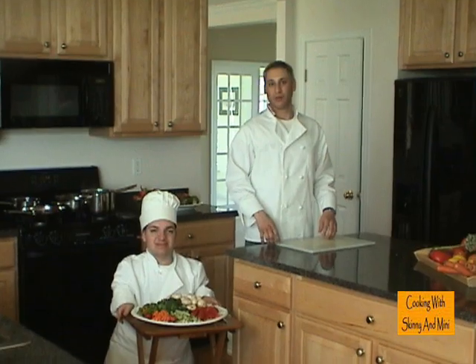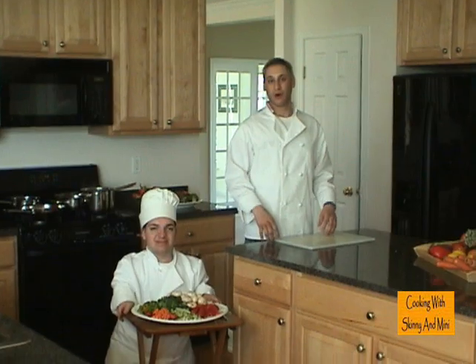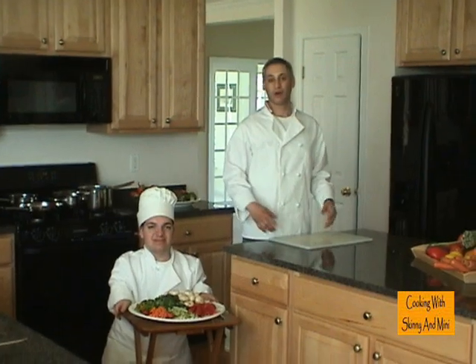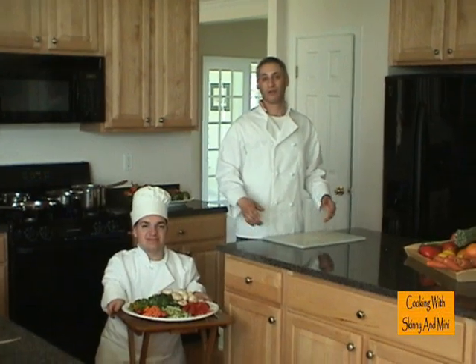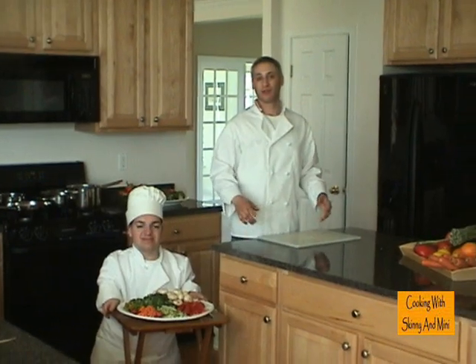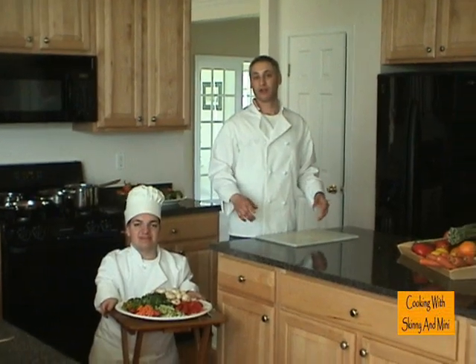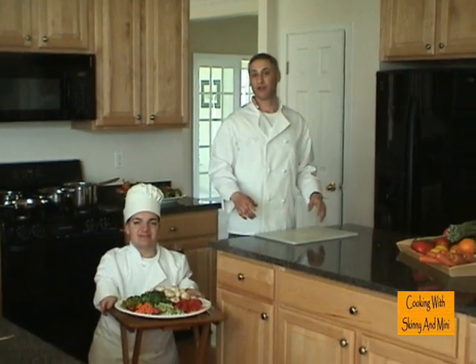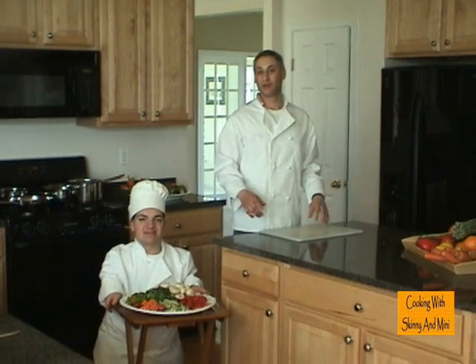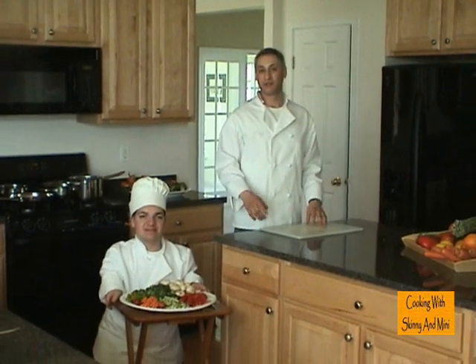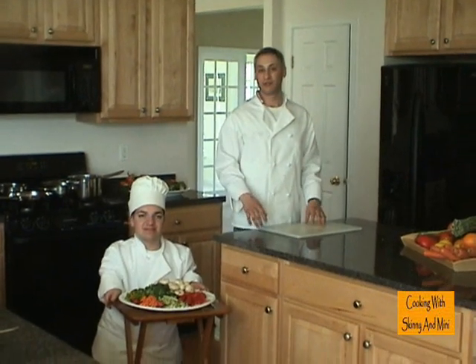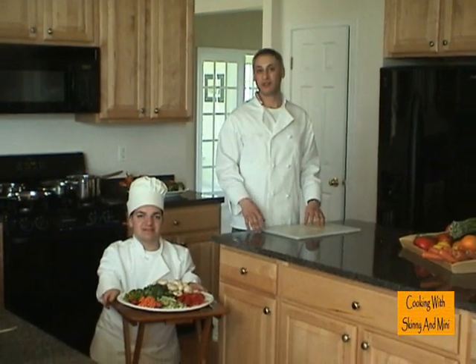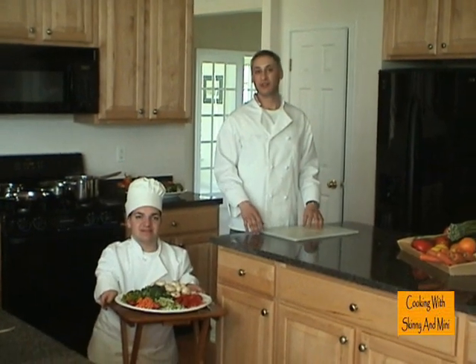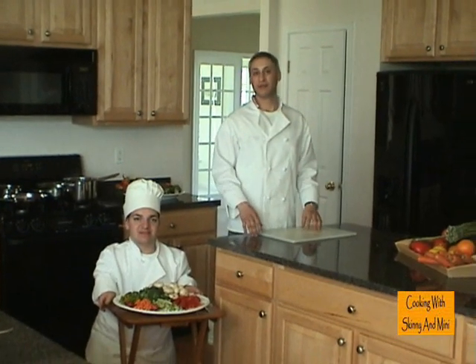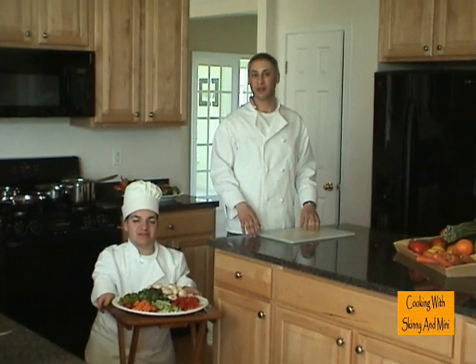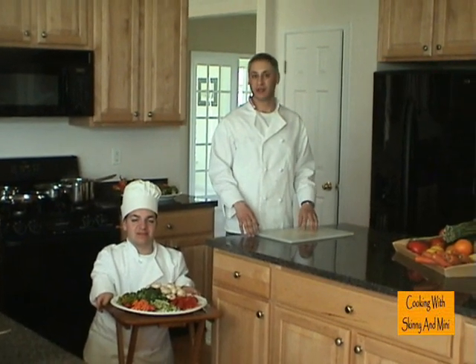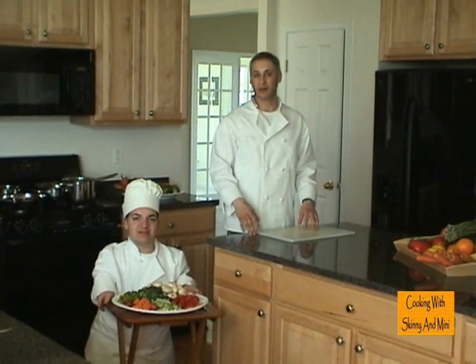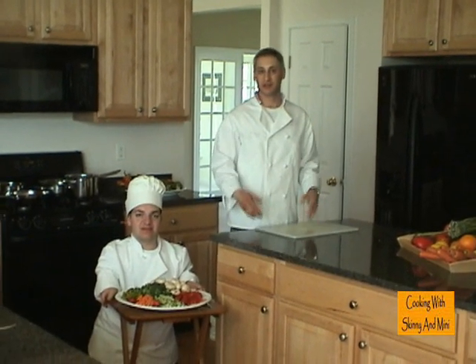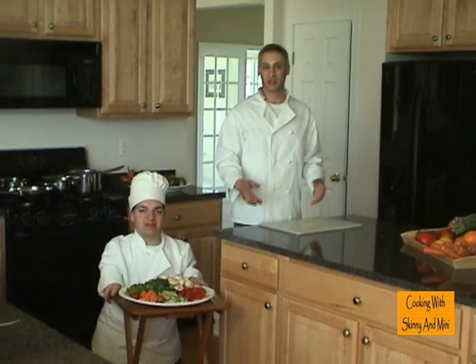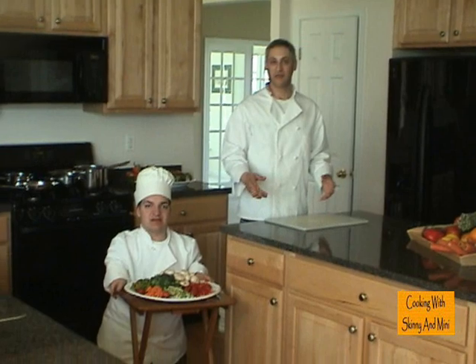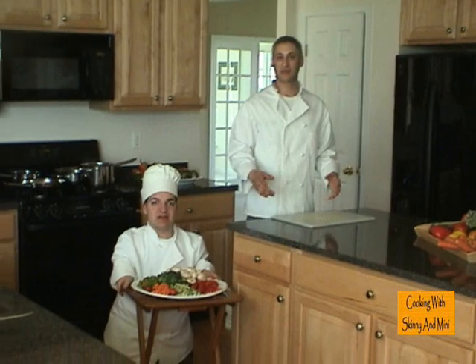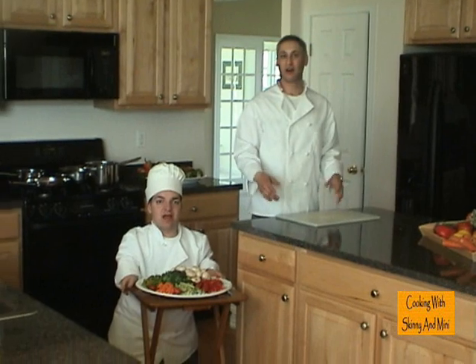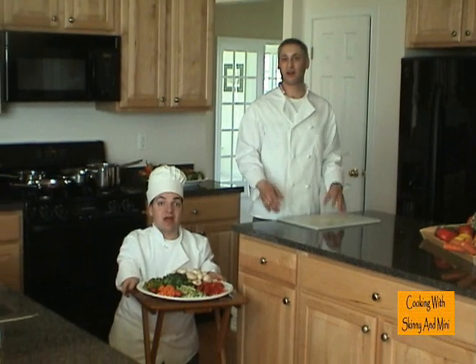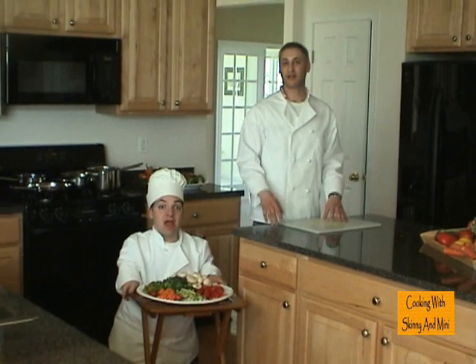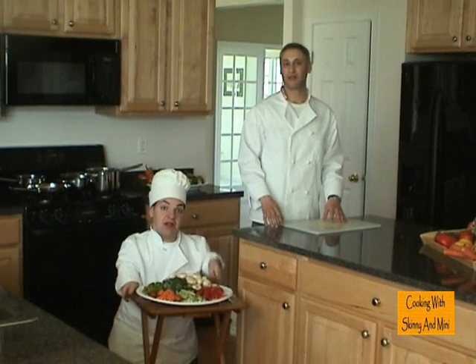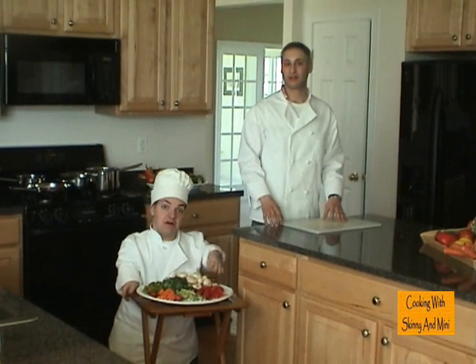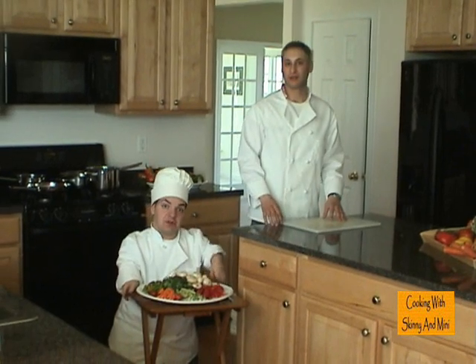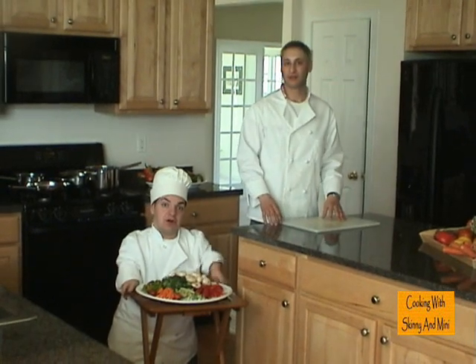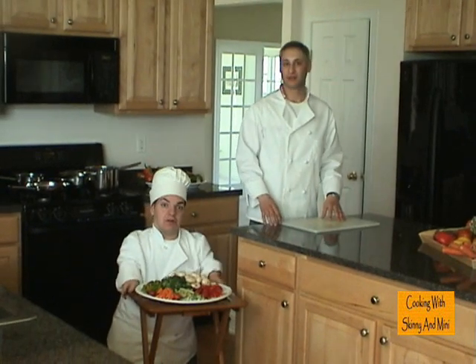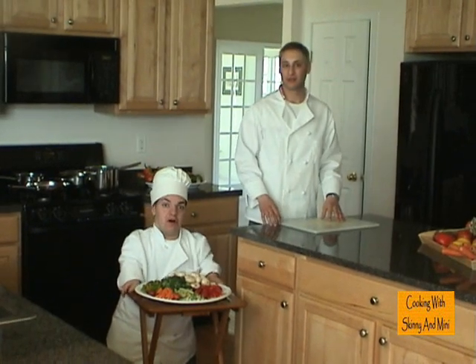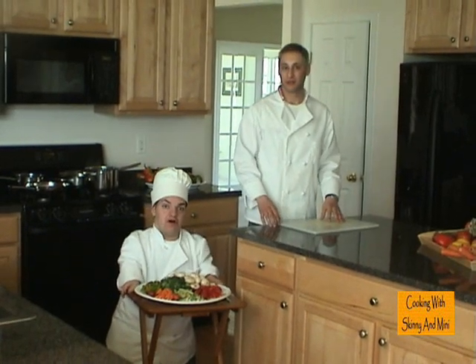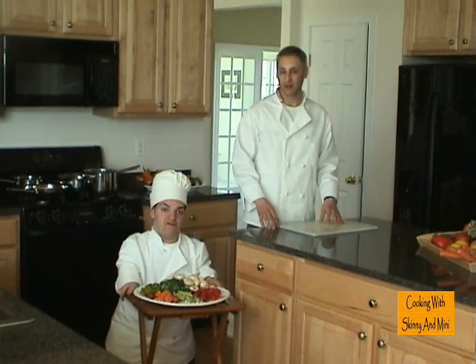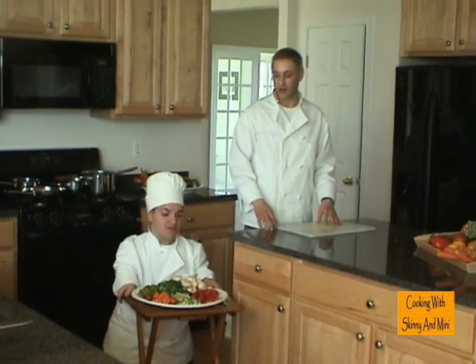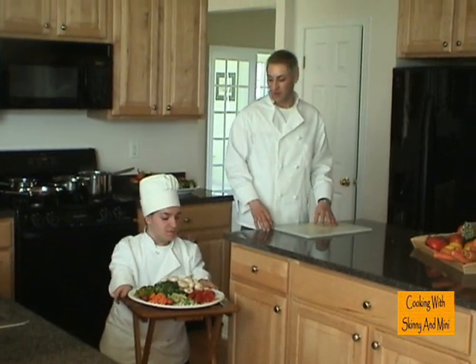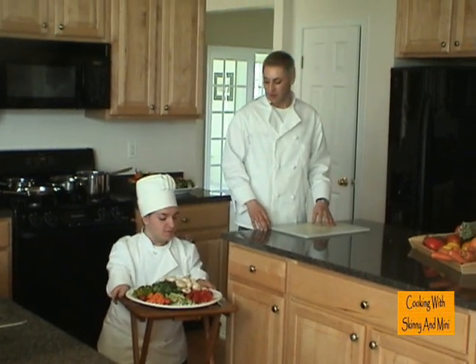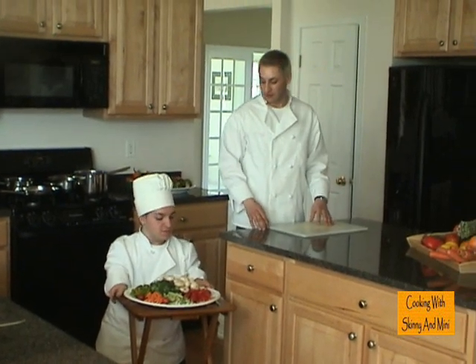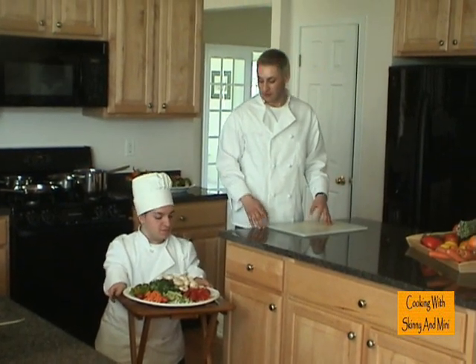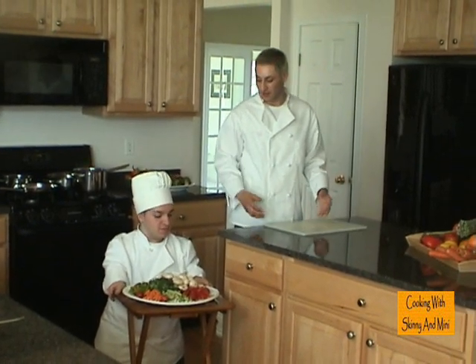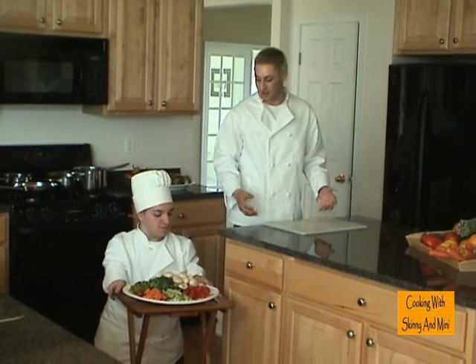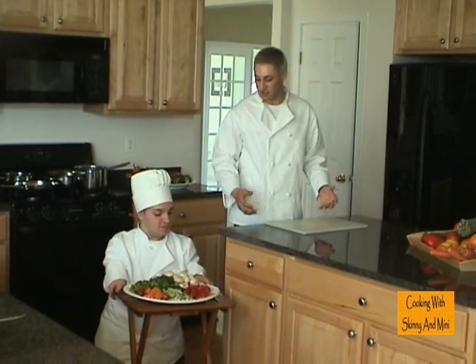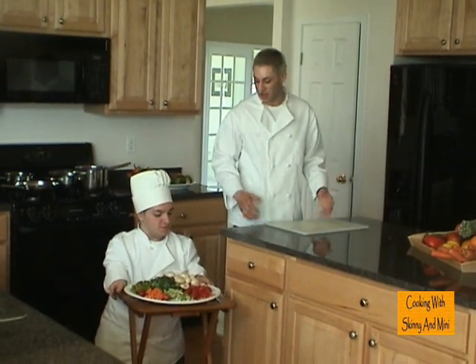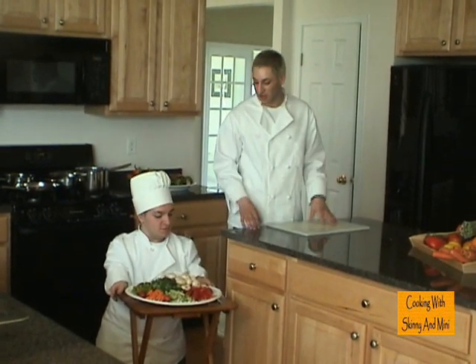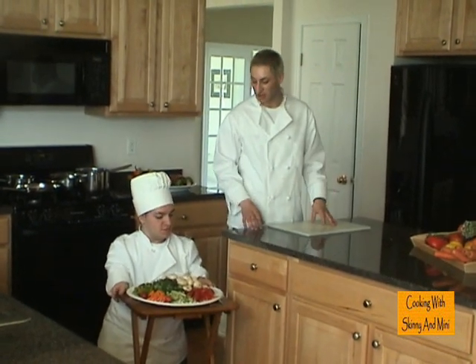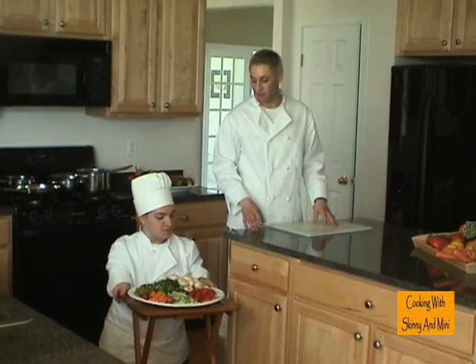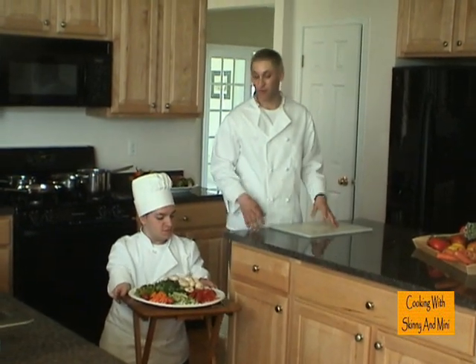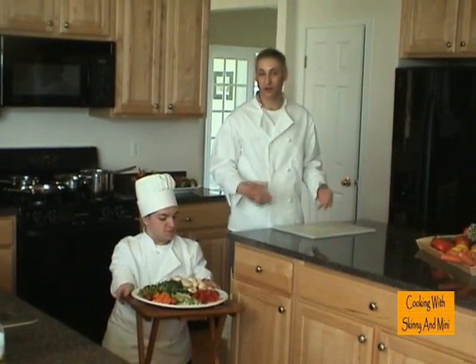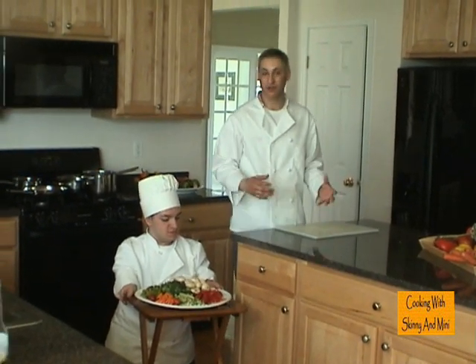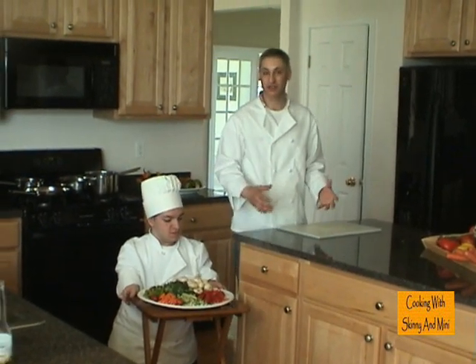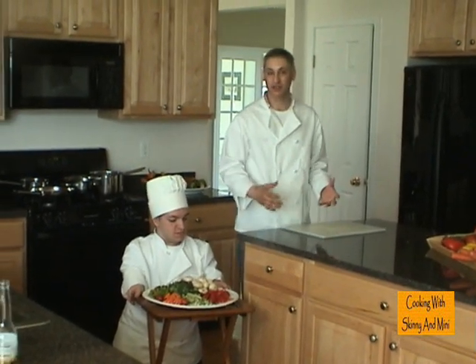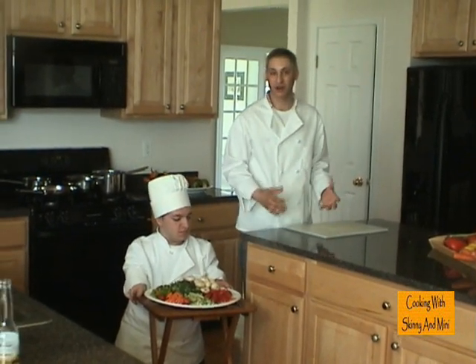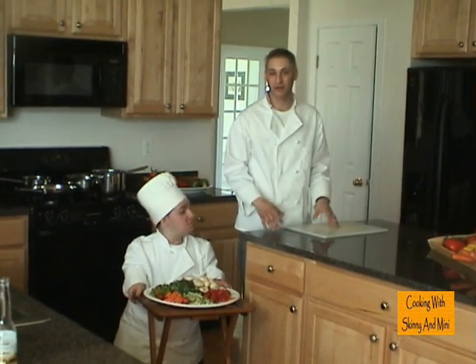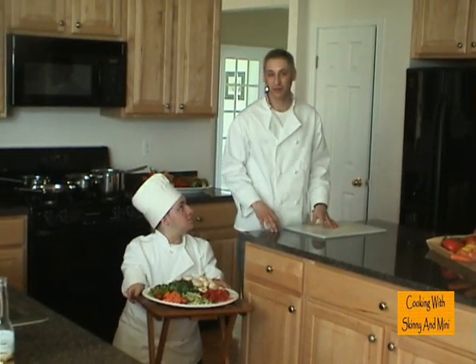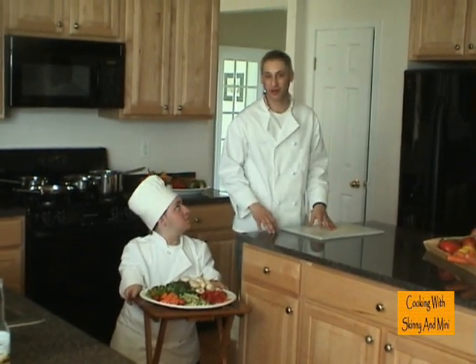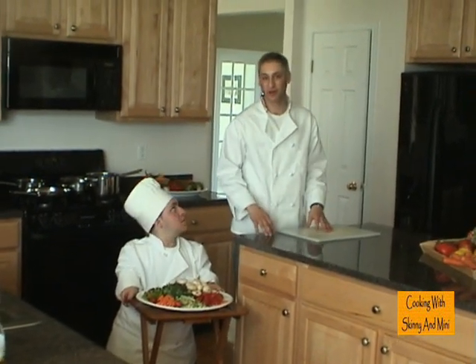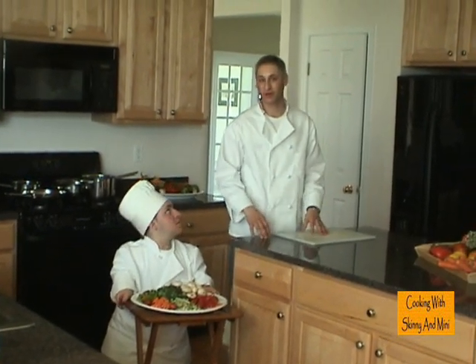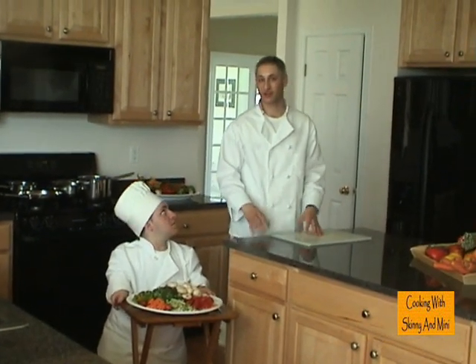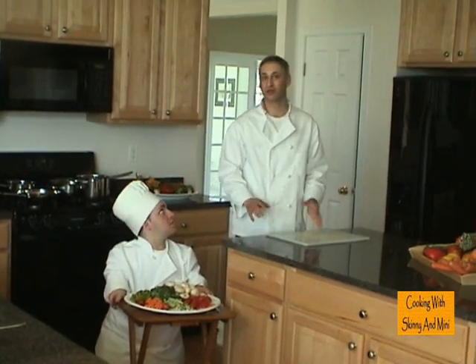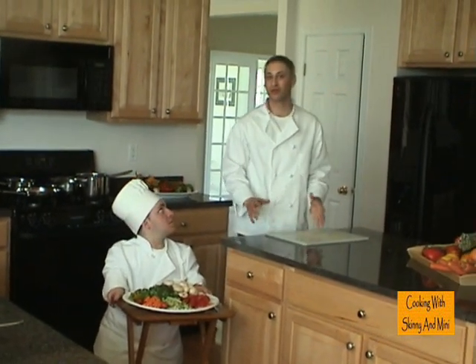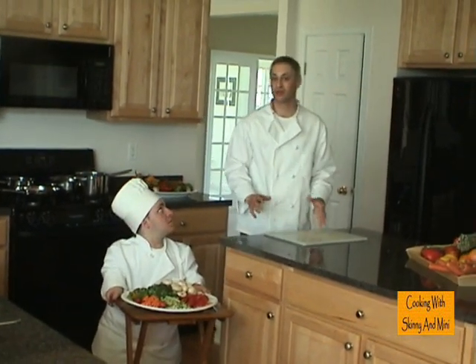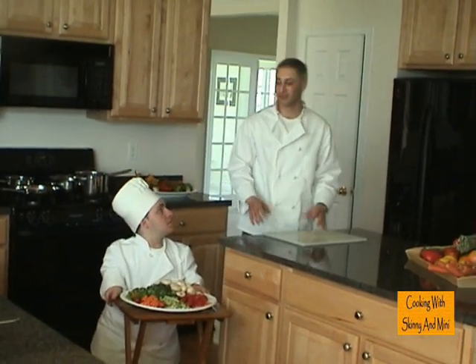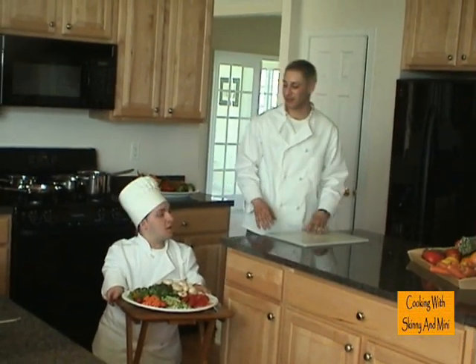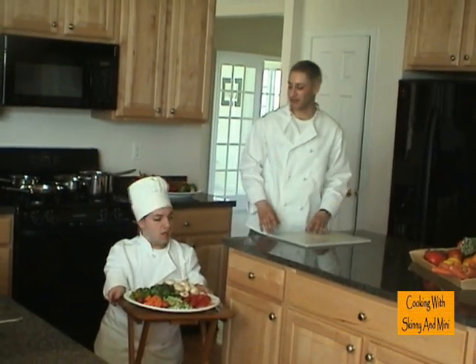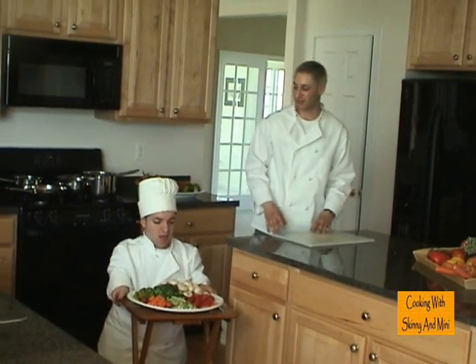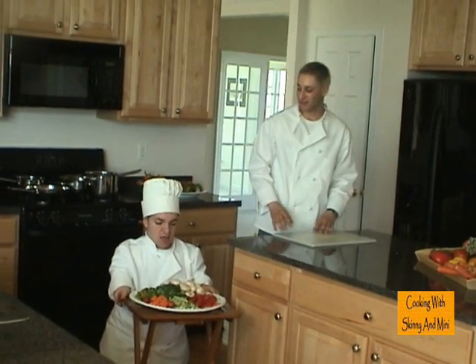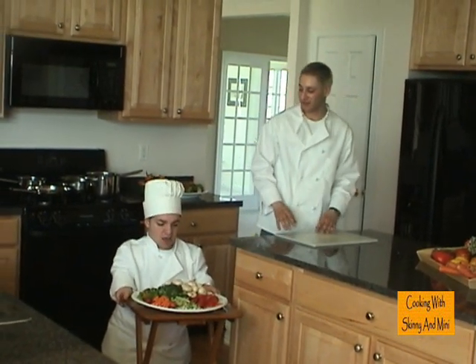Welcome to Cooking with Skinny and Minnie. I'm Chef Doug. And I'm Chuck Love. And today, we're going to show everybody what a crudité is.